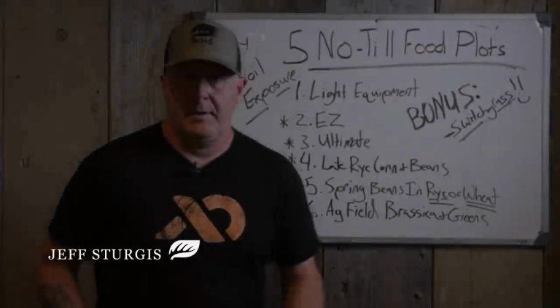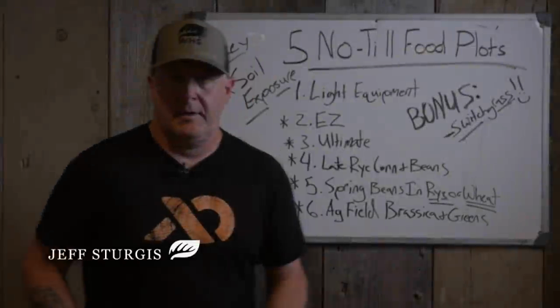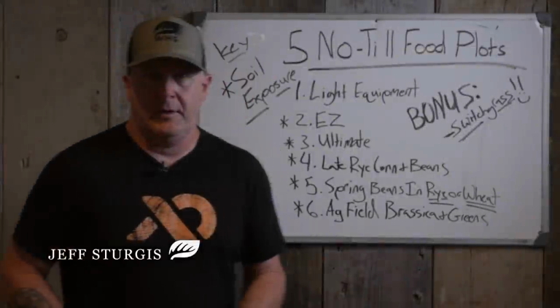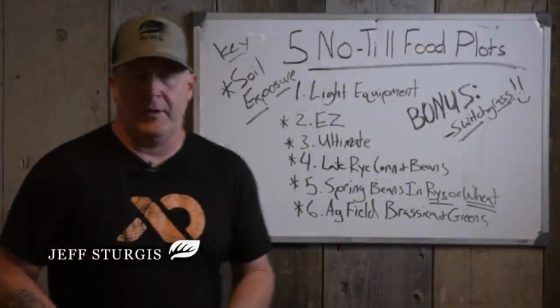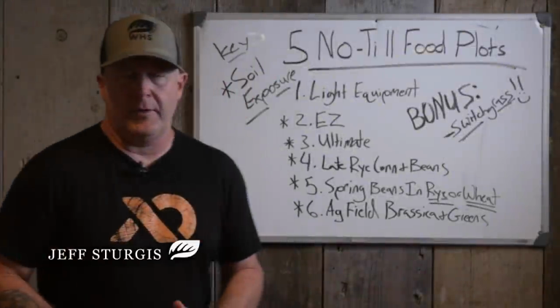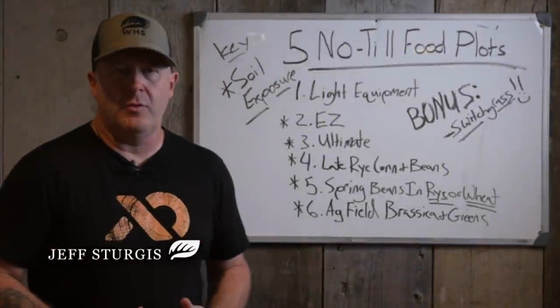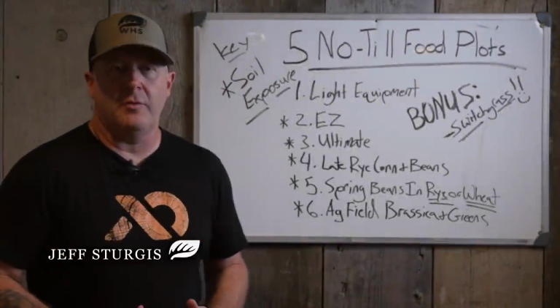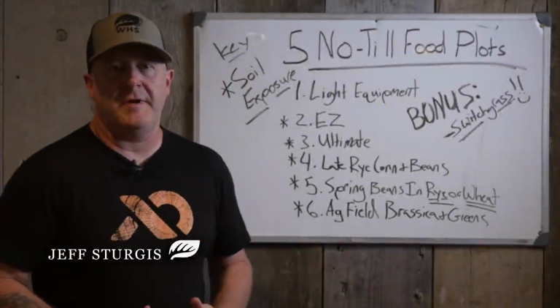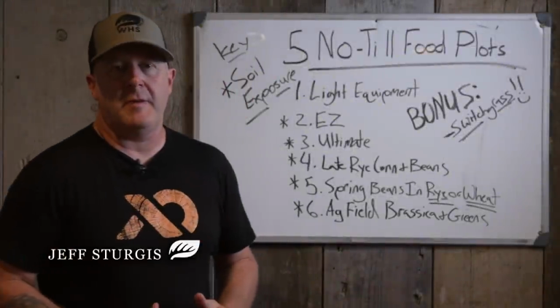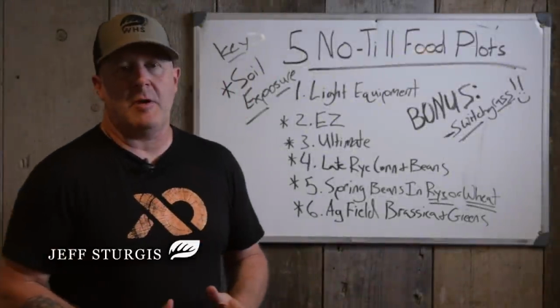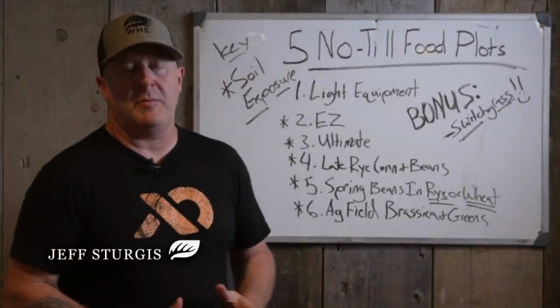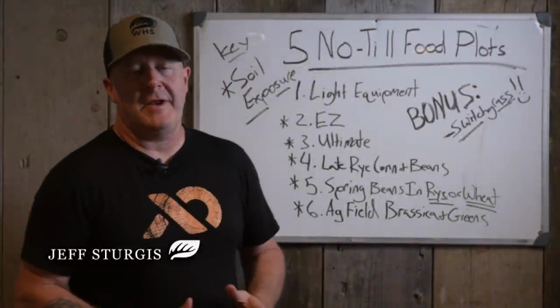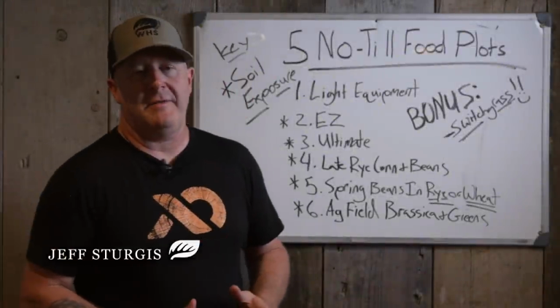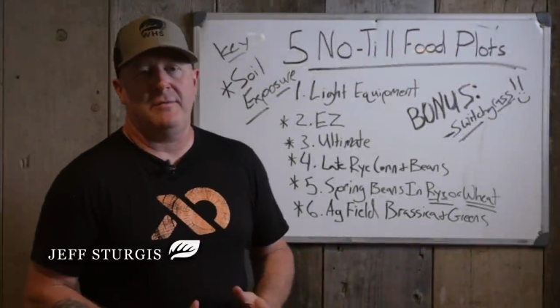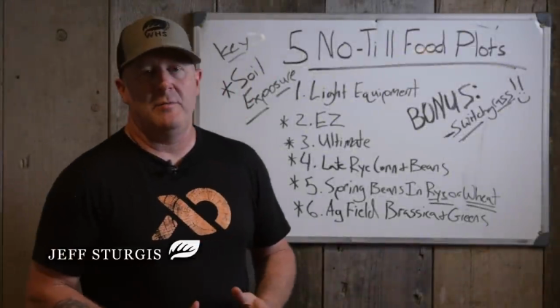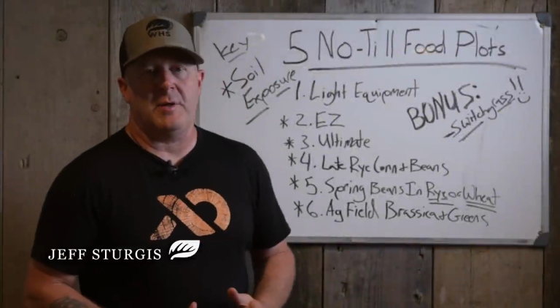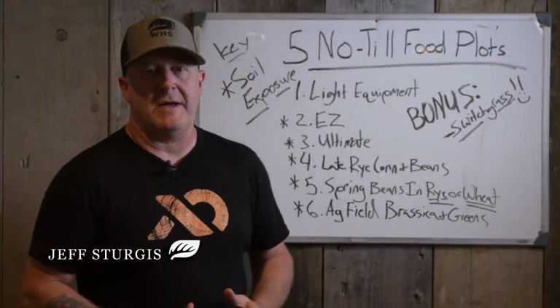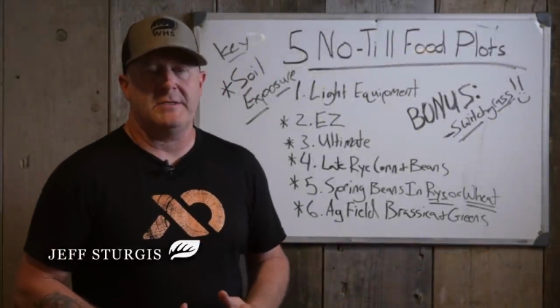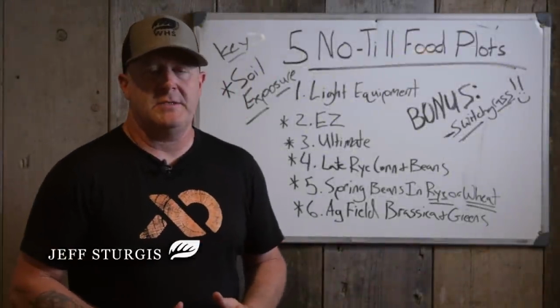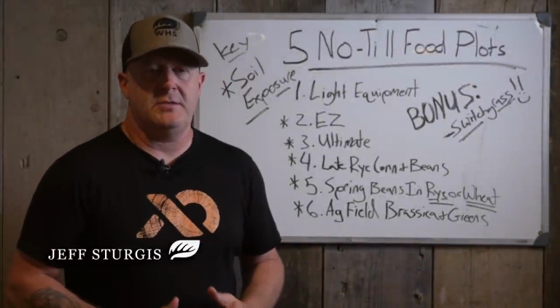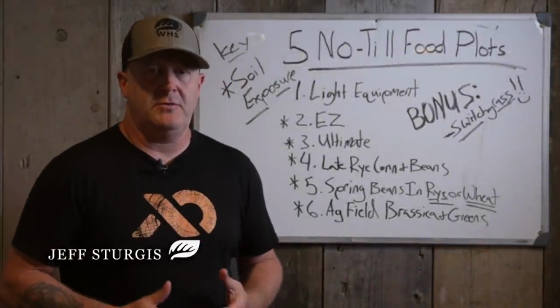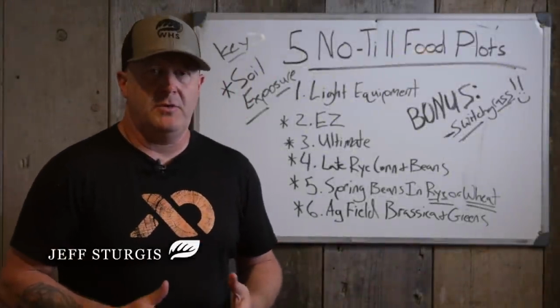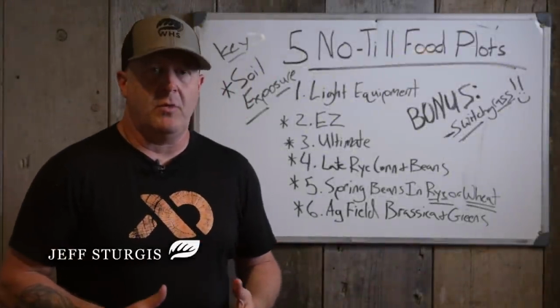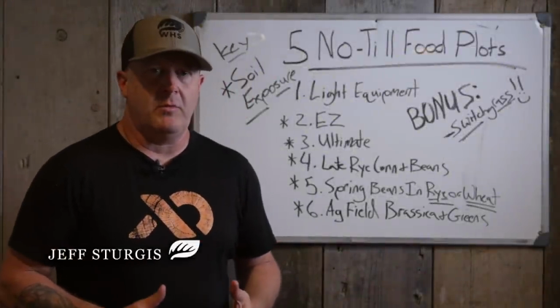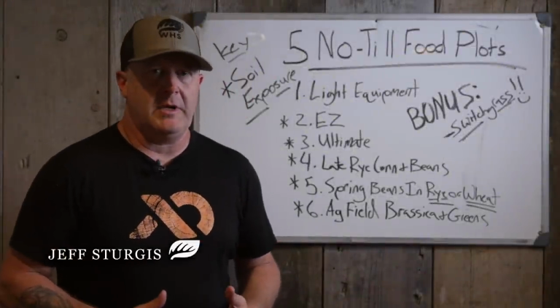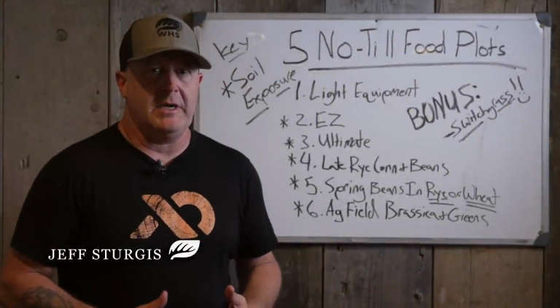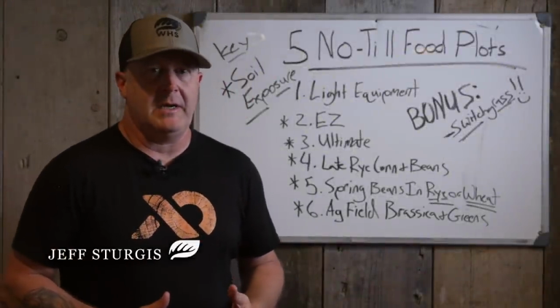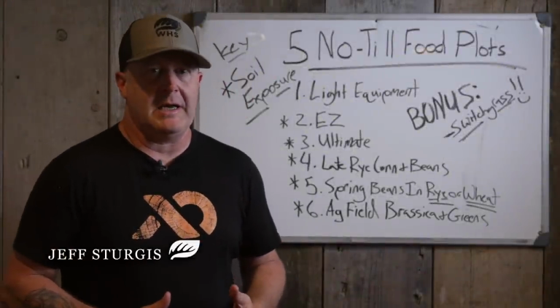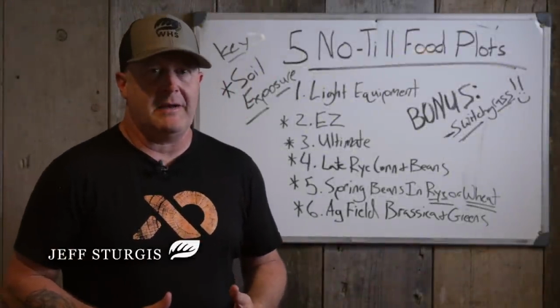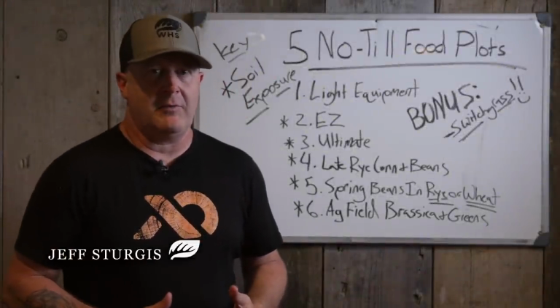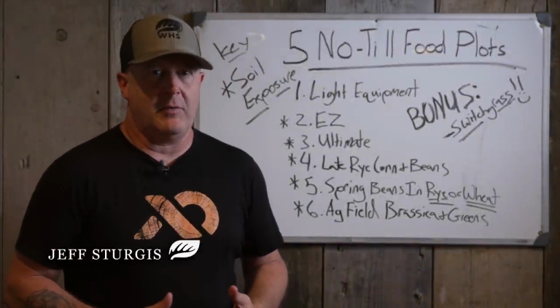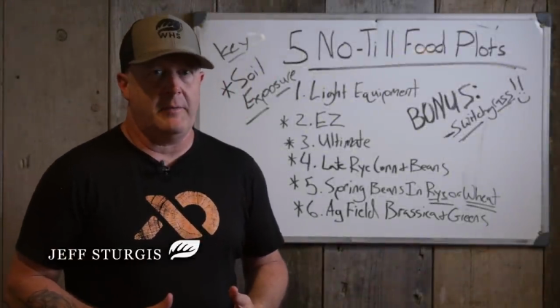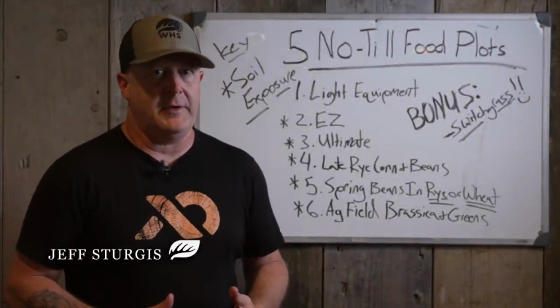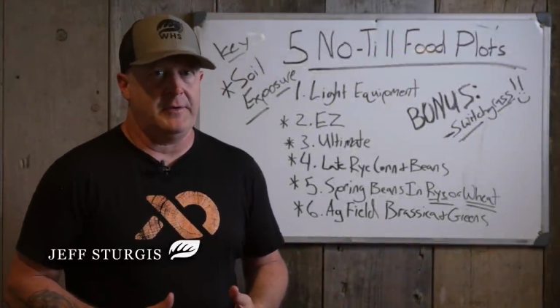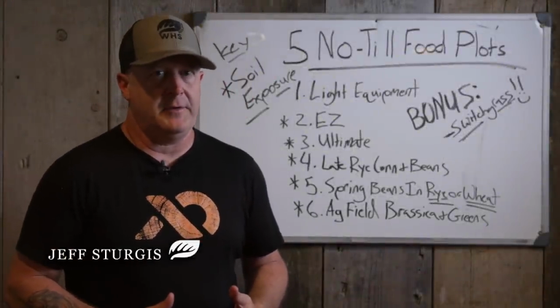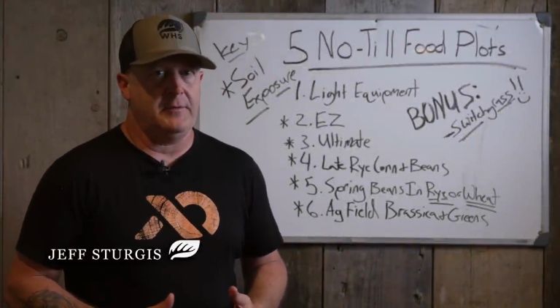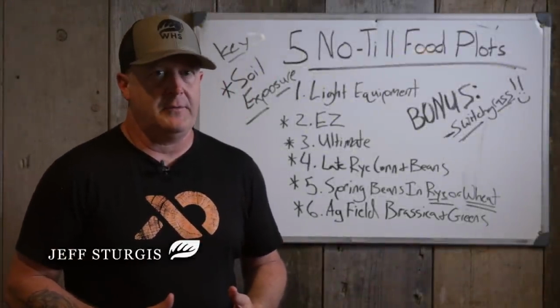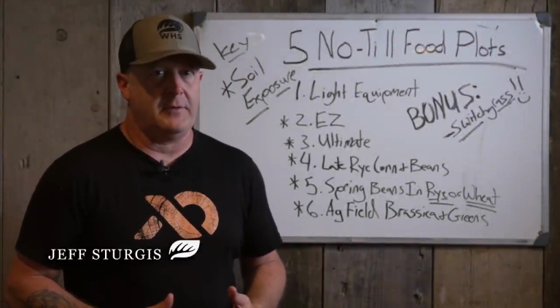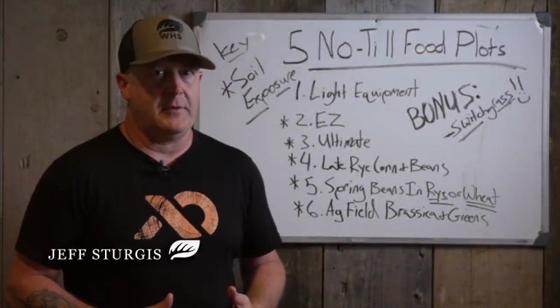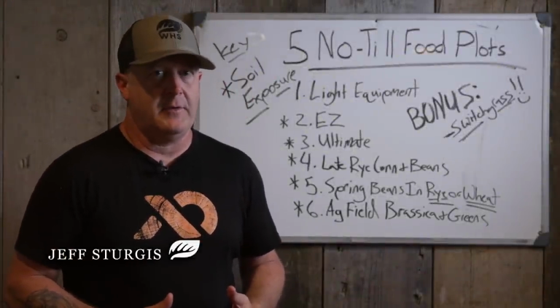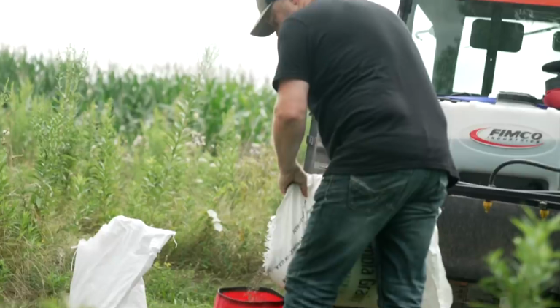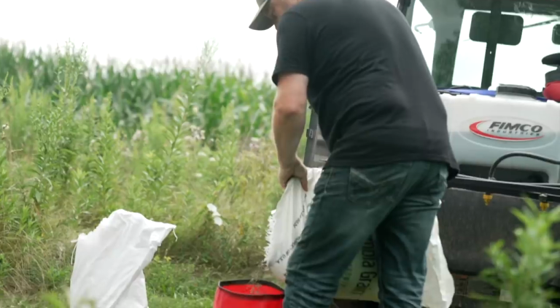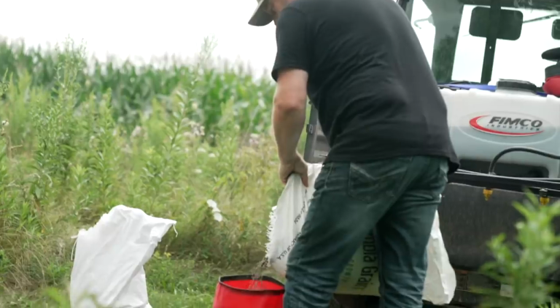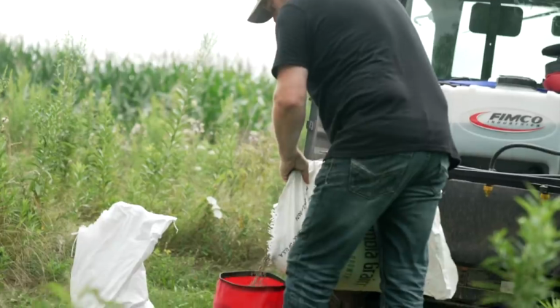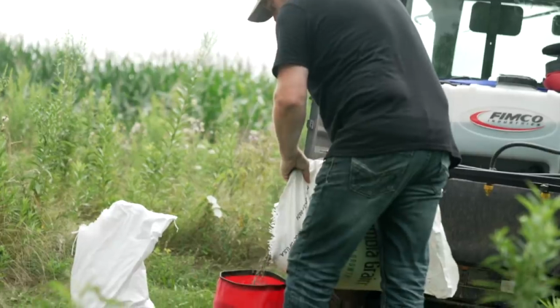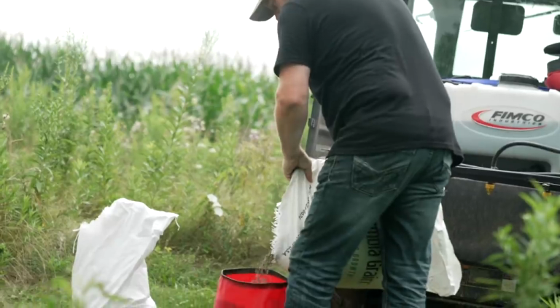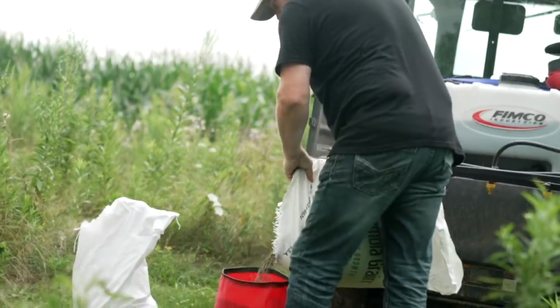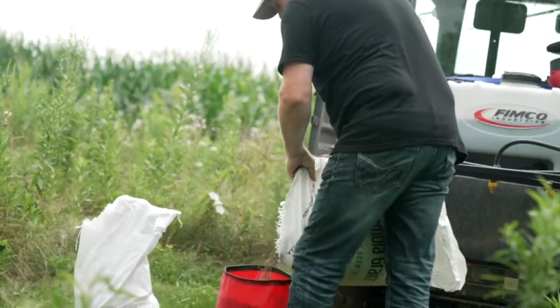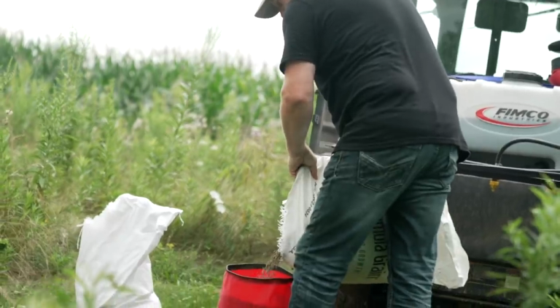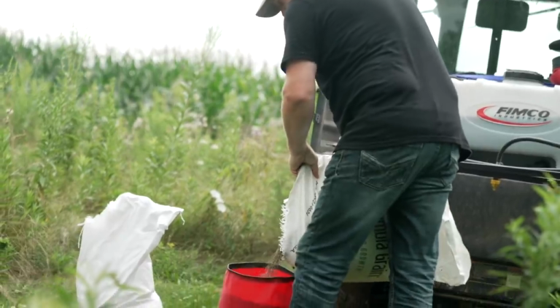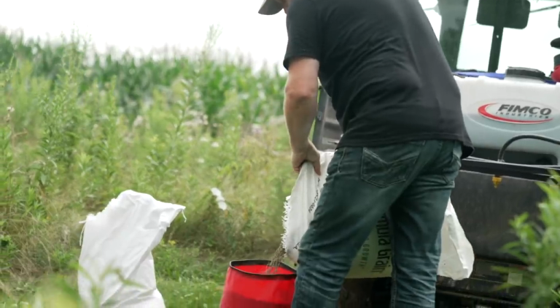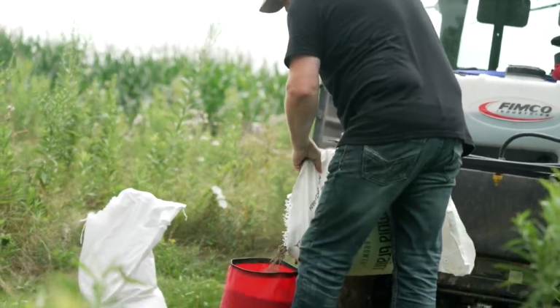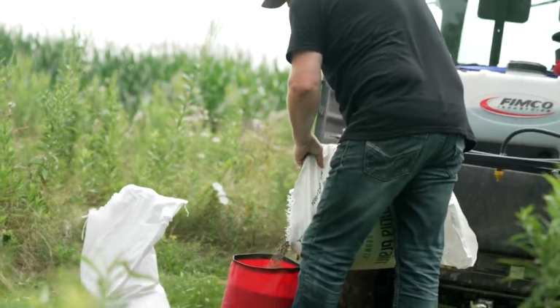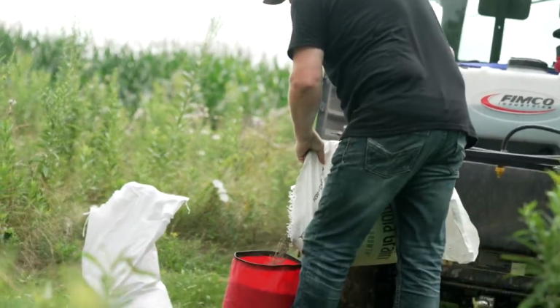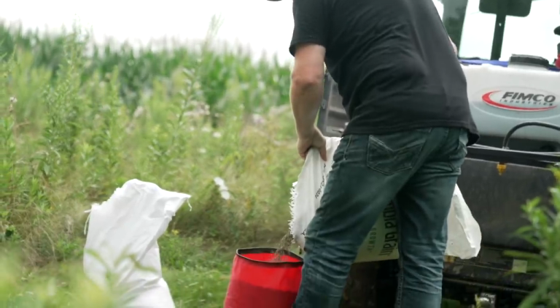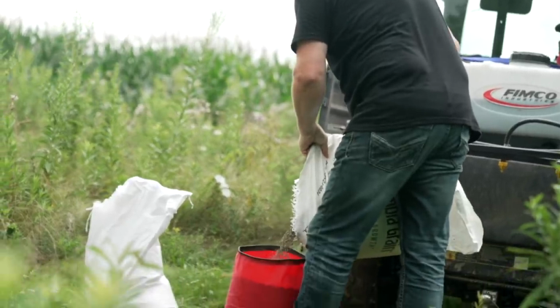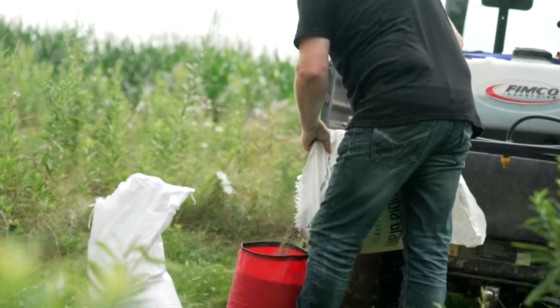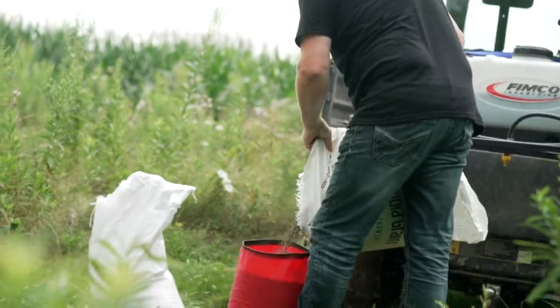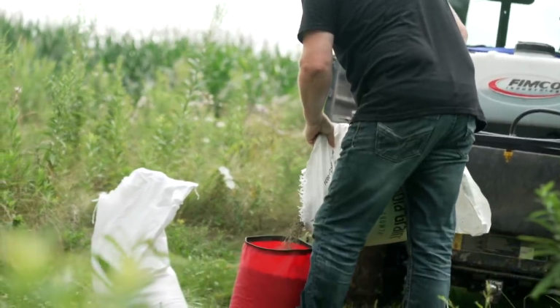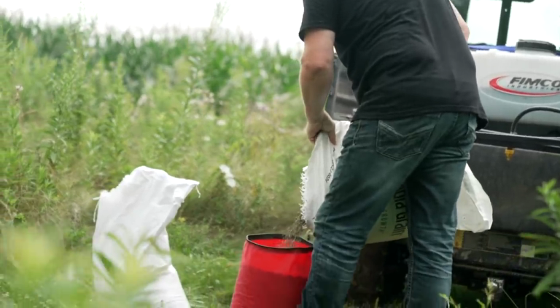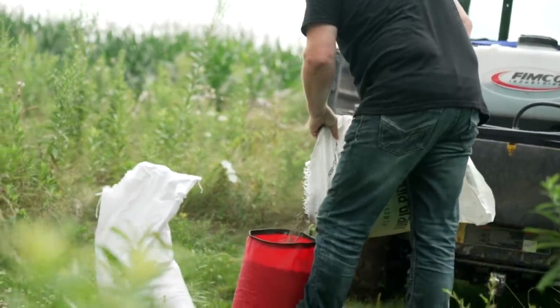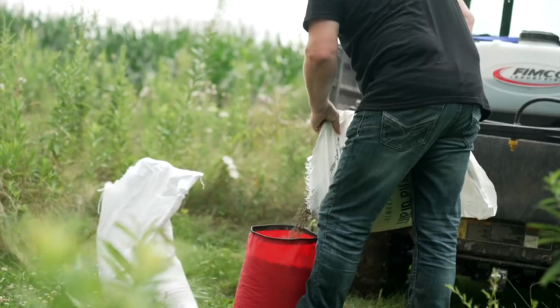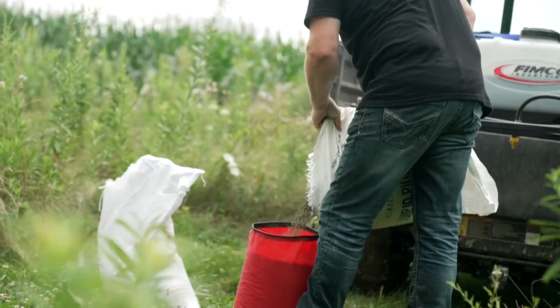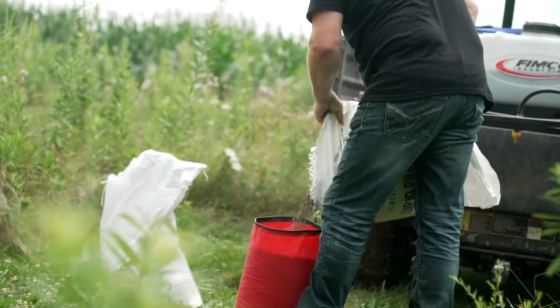You know the cool thing about planting food plots is you don't need a lot of equipment to do so. Food plotting is not farming, and farming is not food plotting.